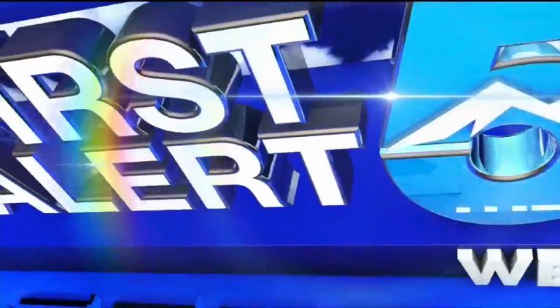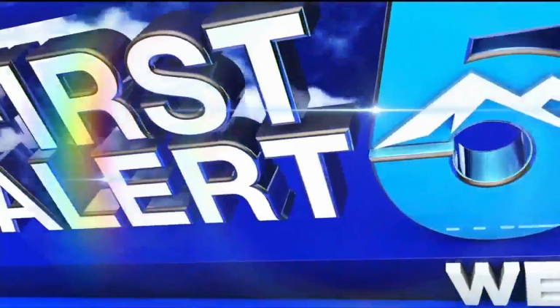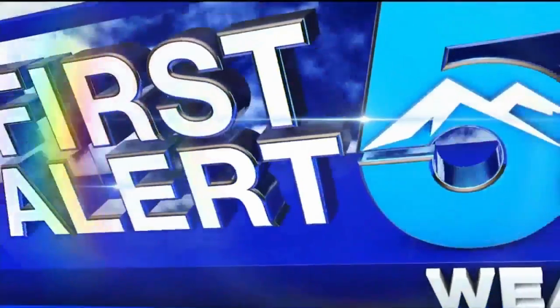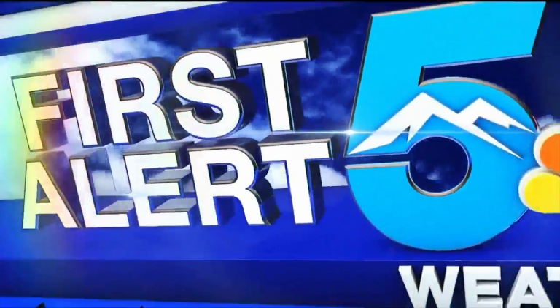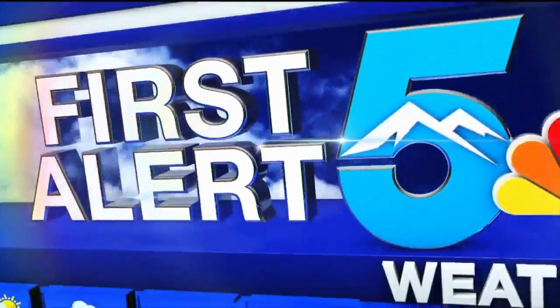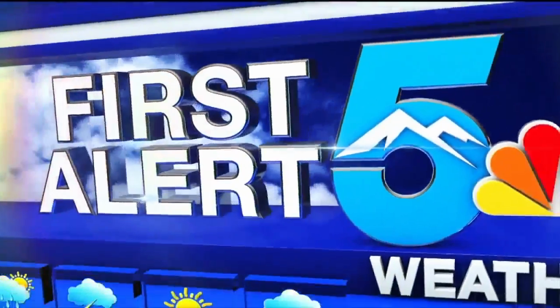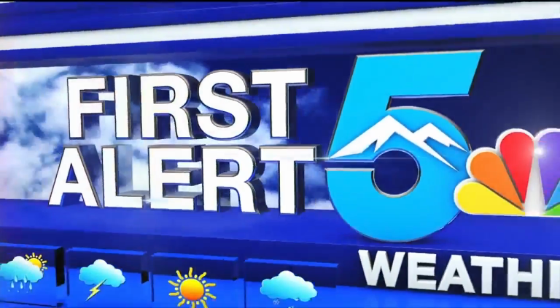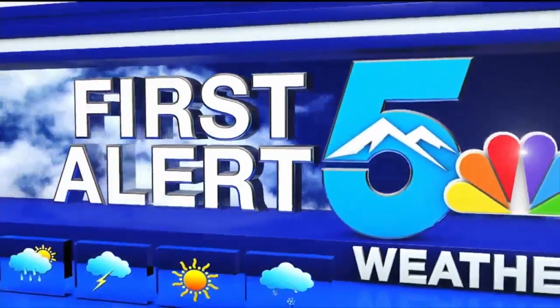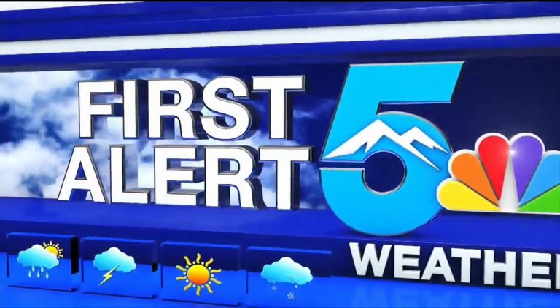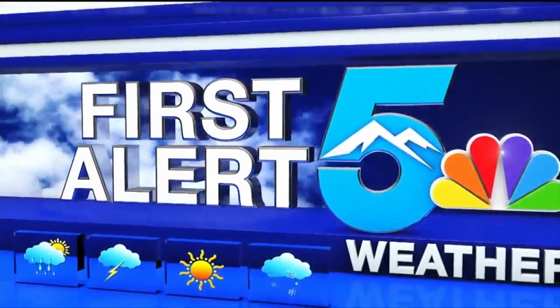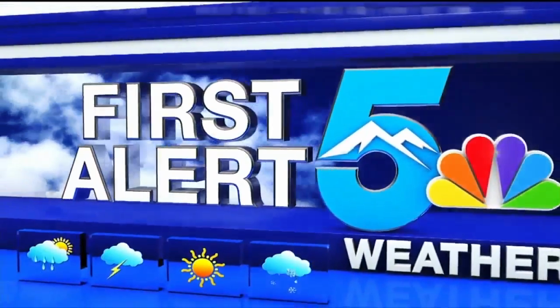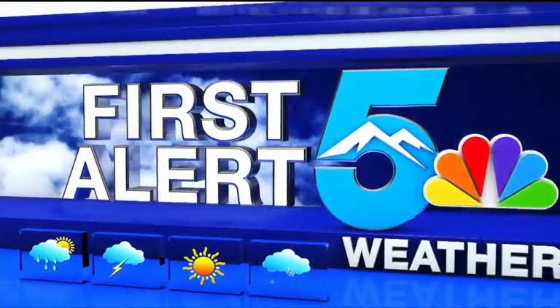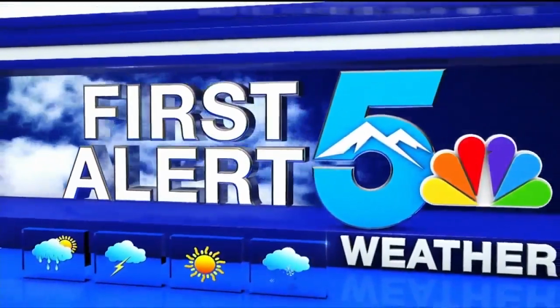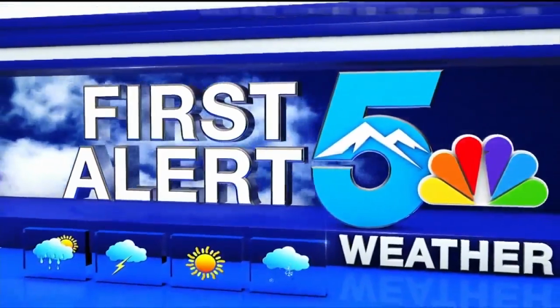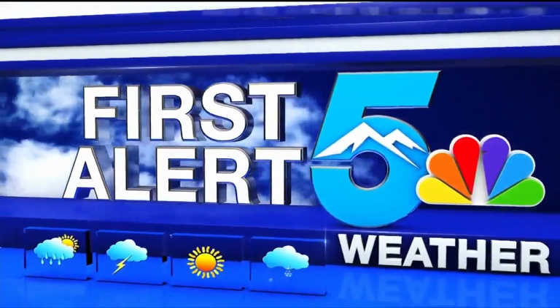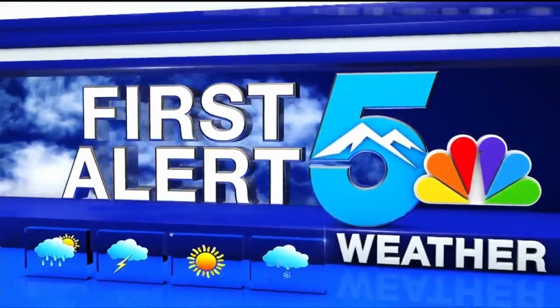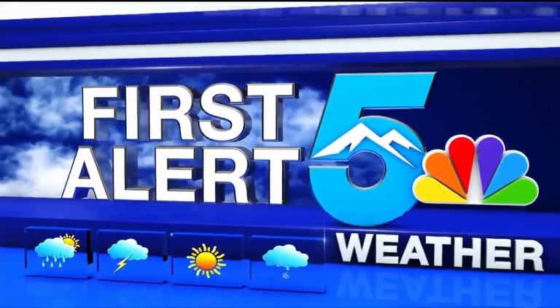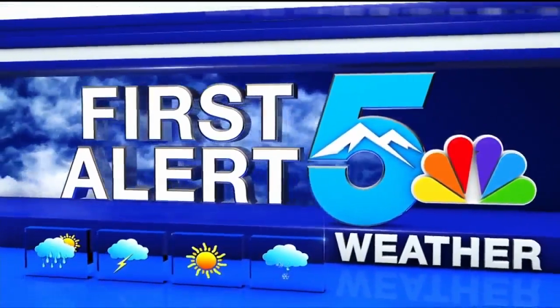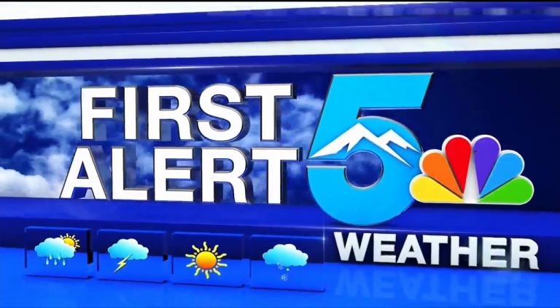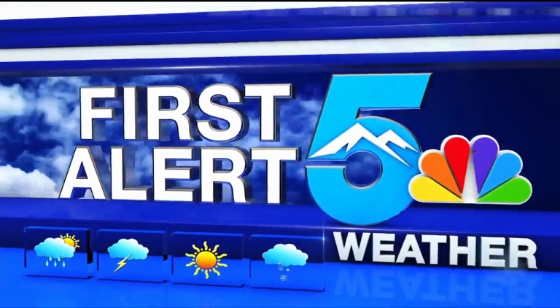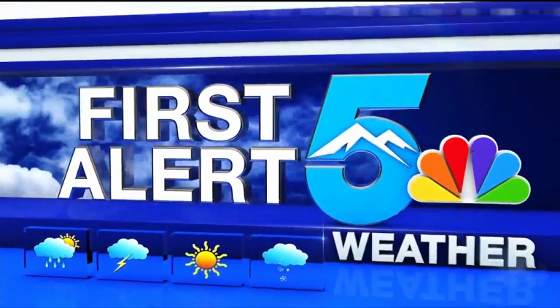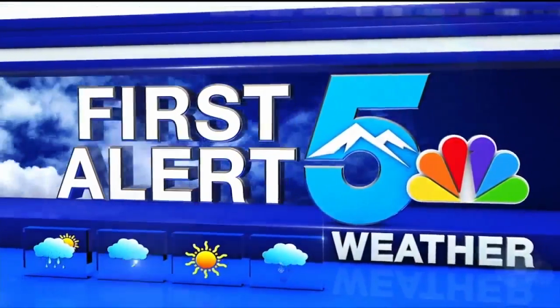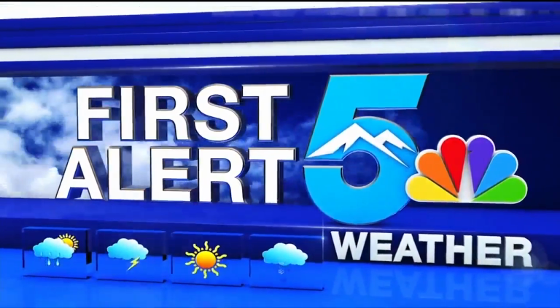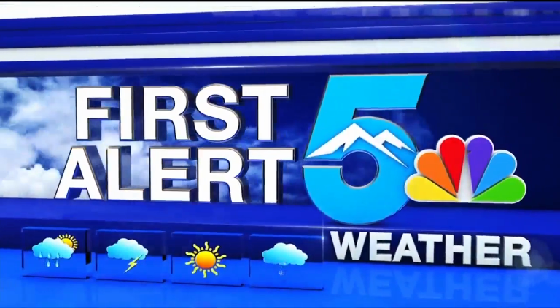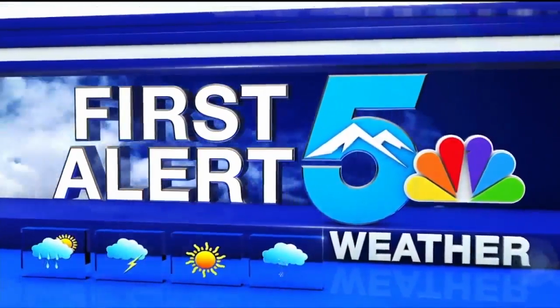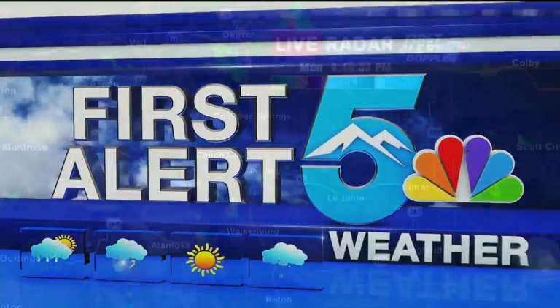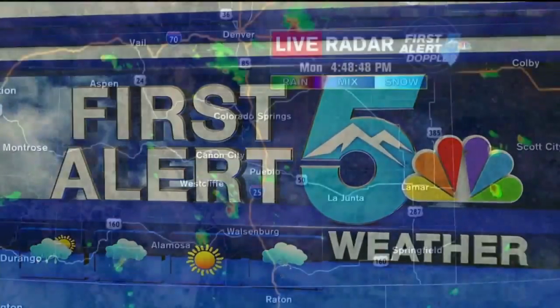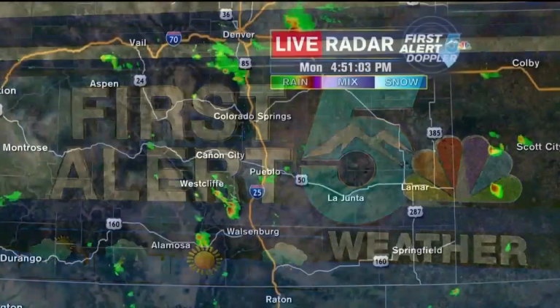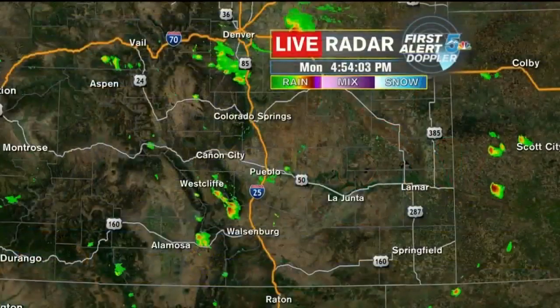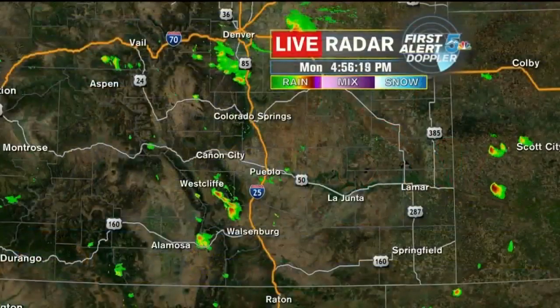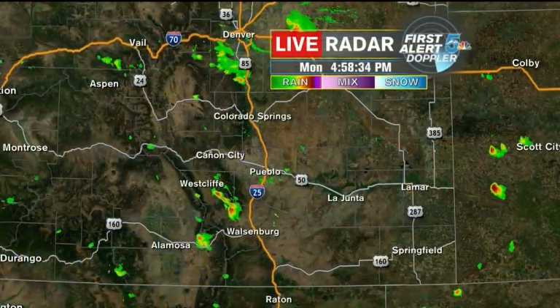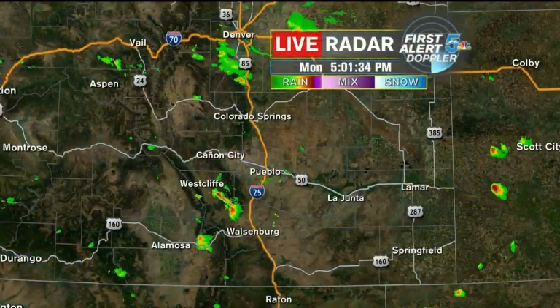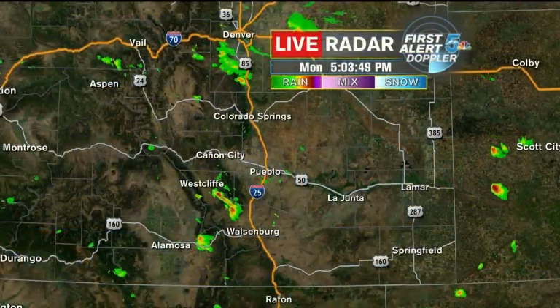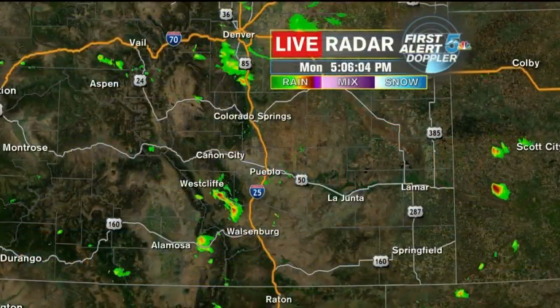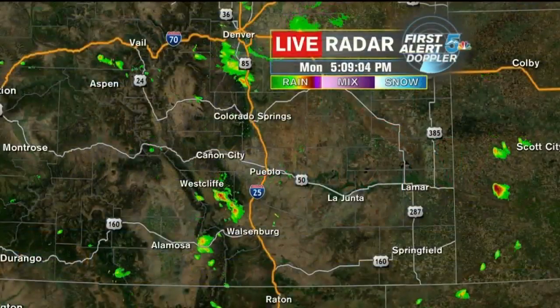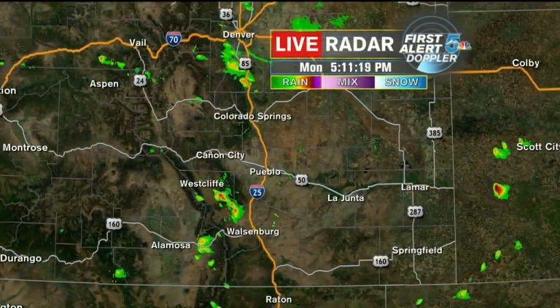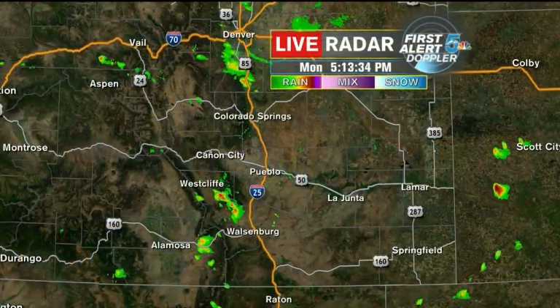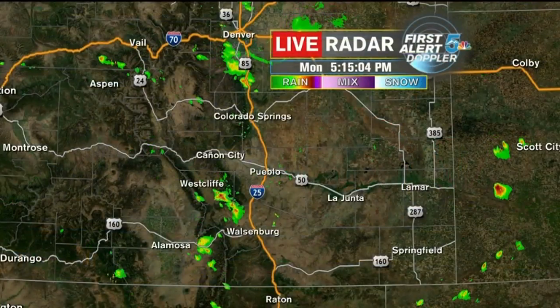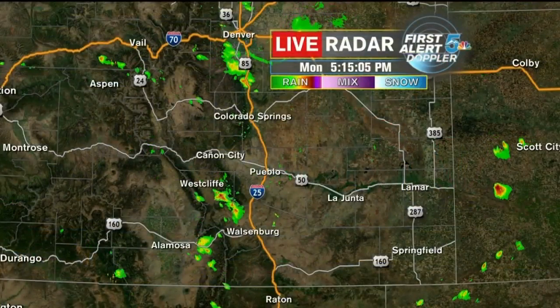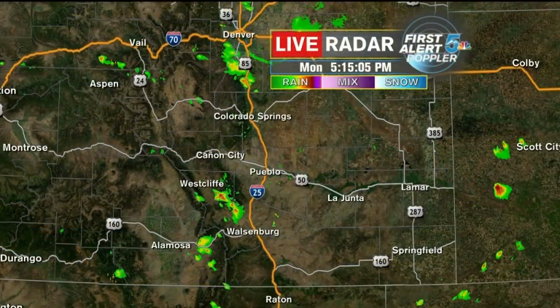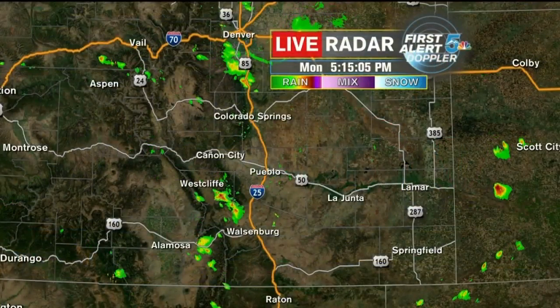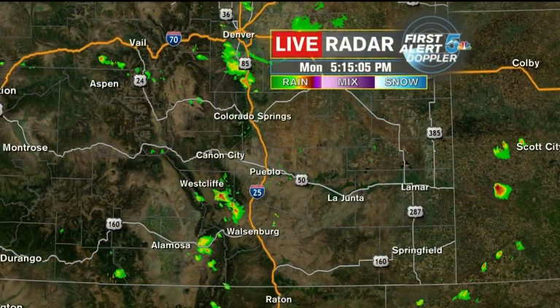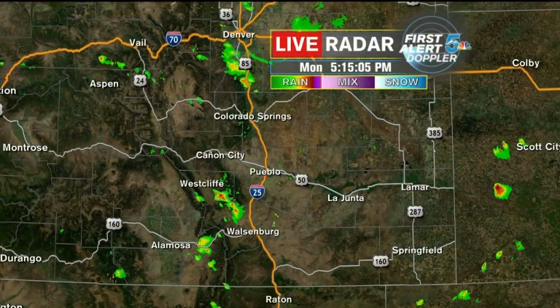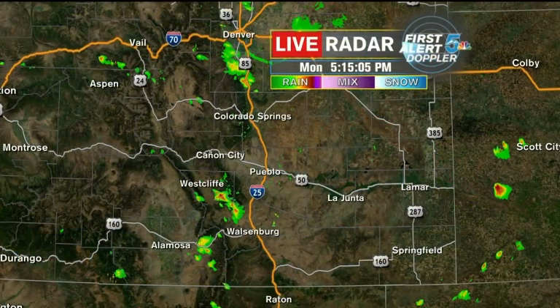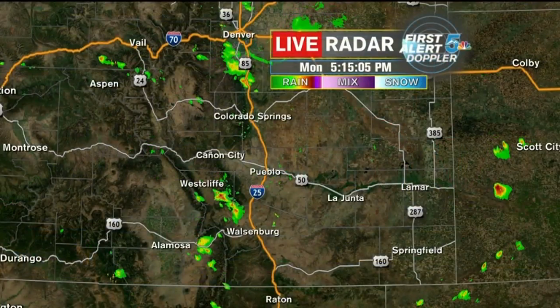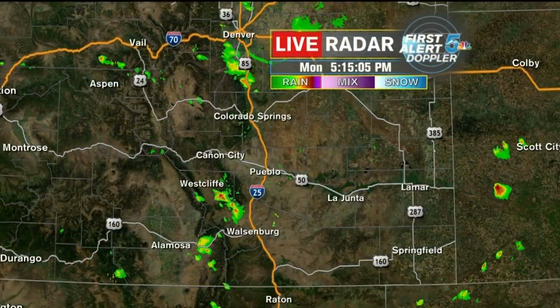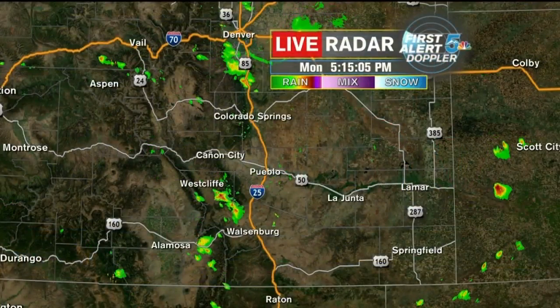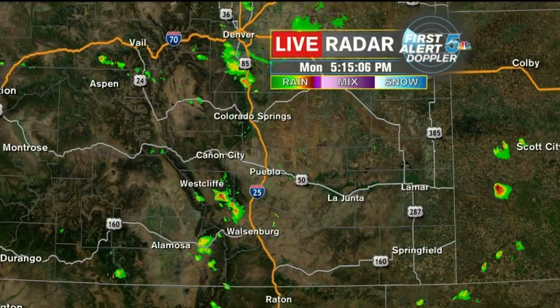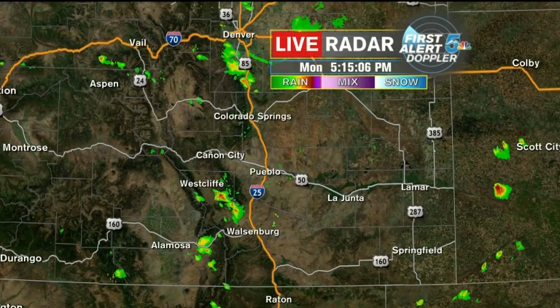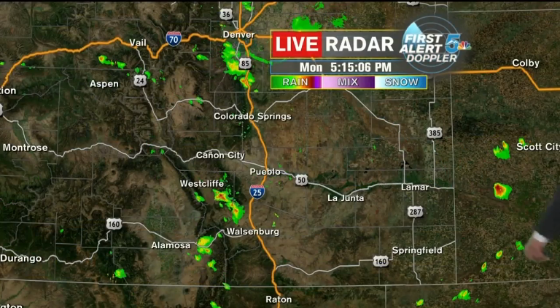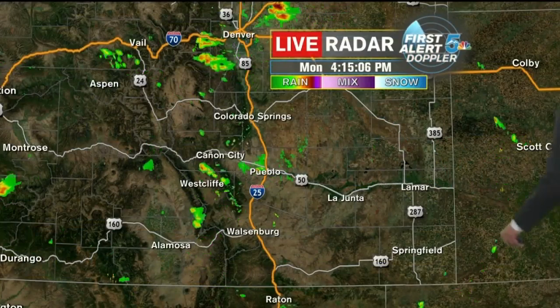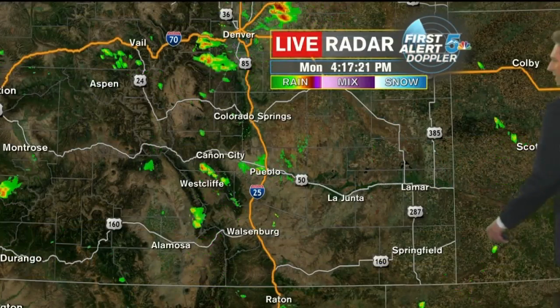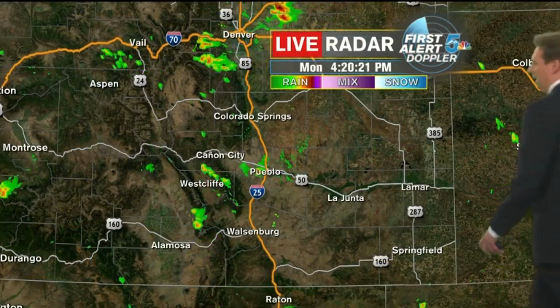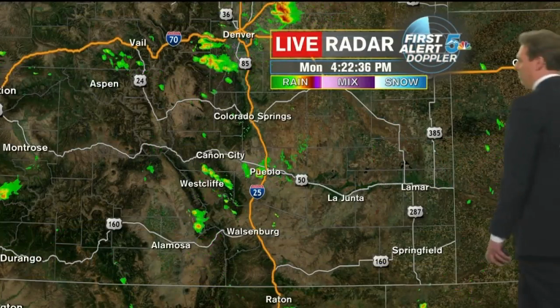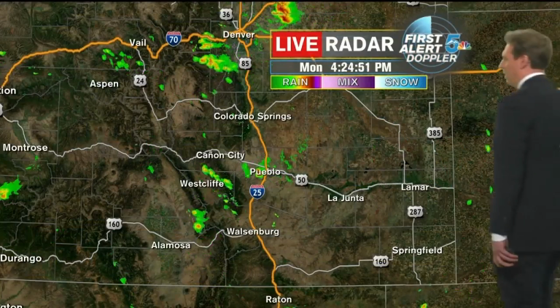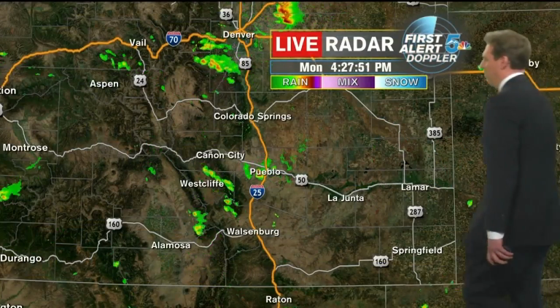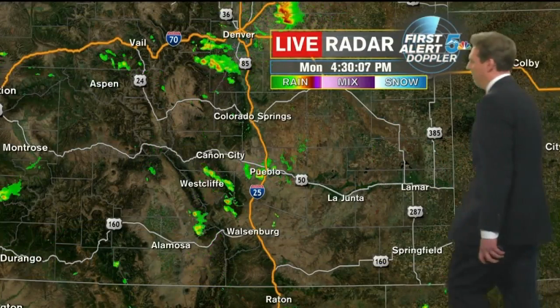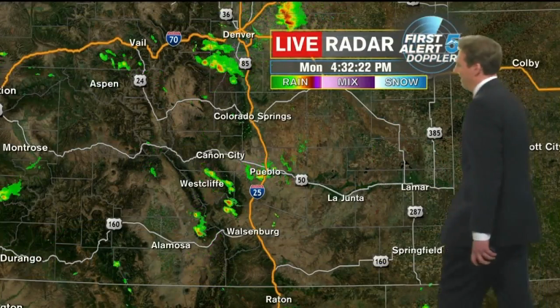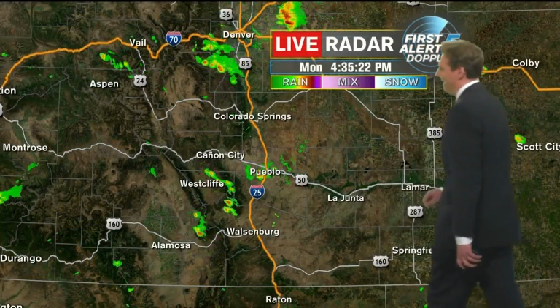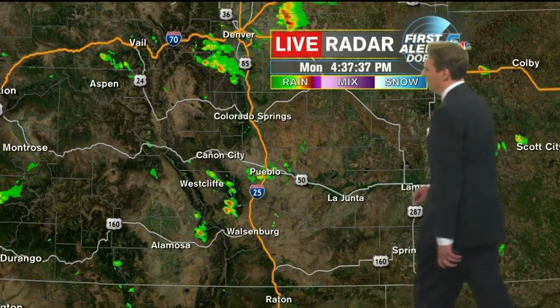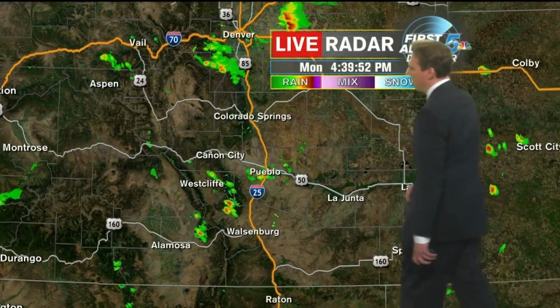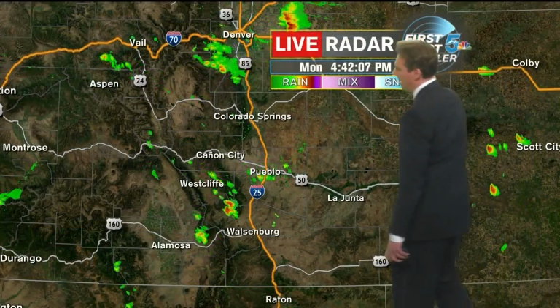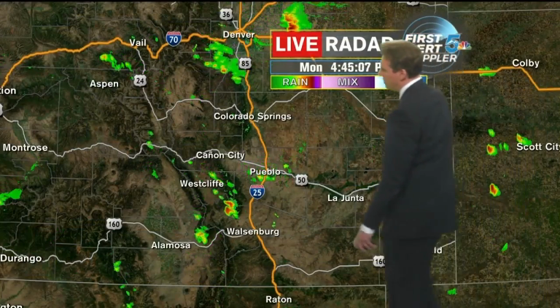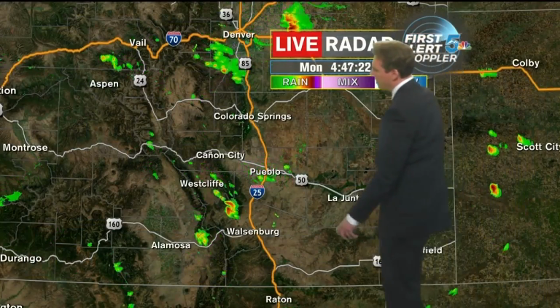And now, your first Alert 5 weather. There is some monsoonal moisture here in southern Colorado, but not much.